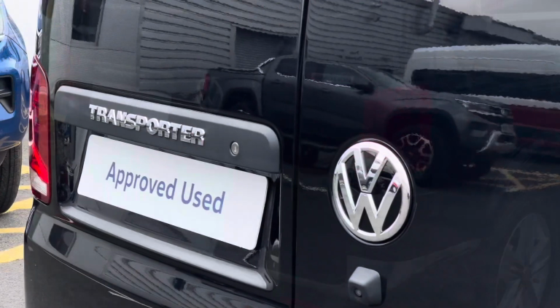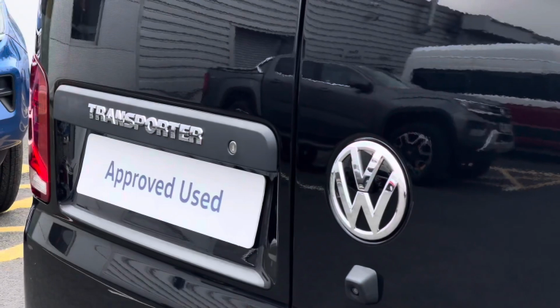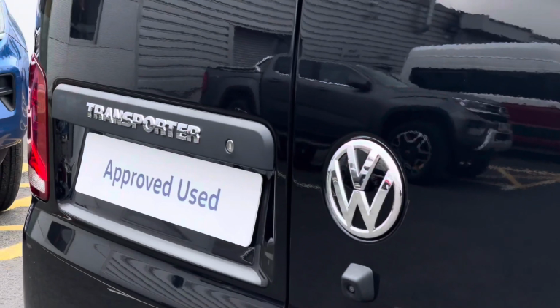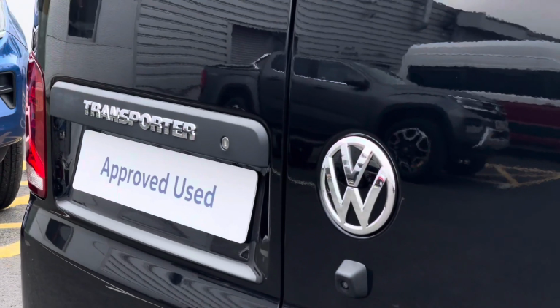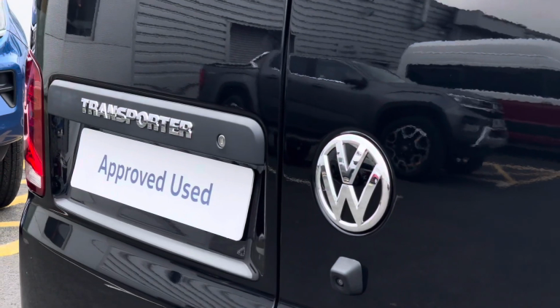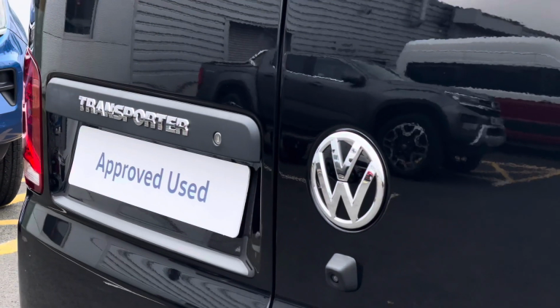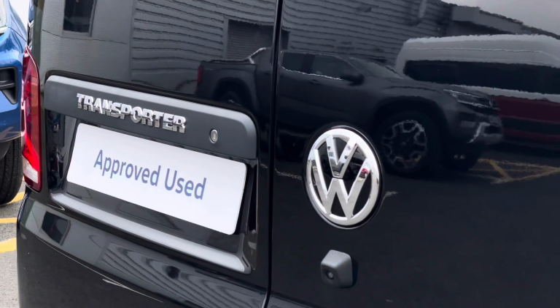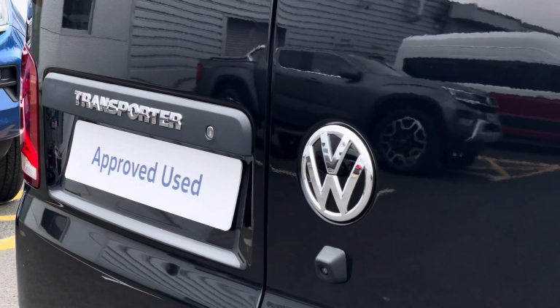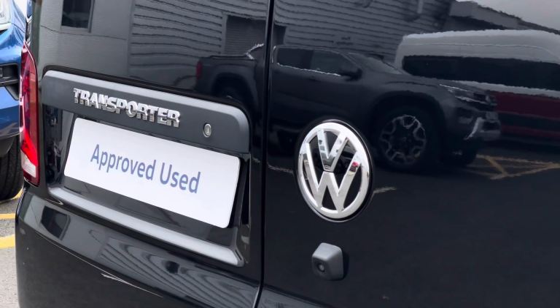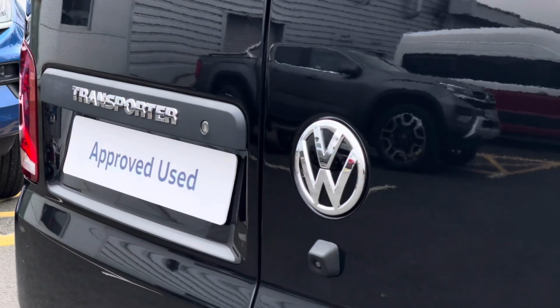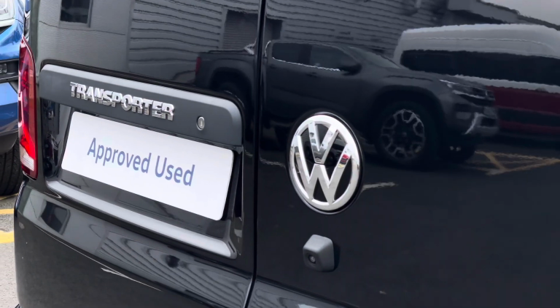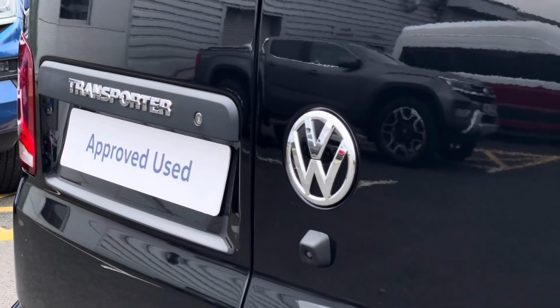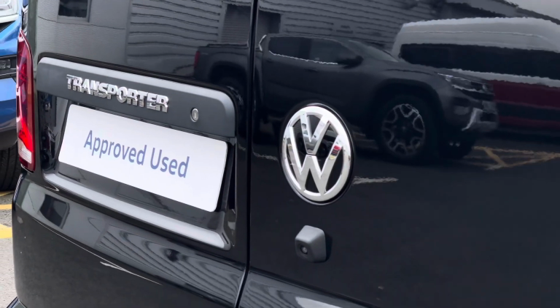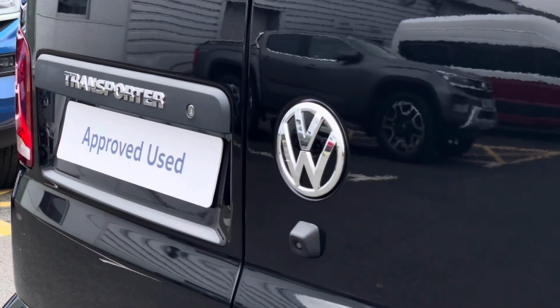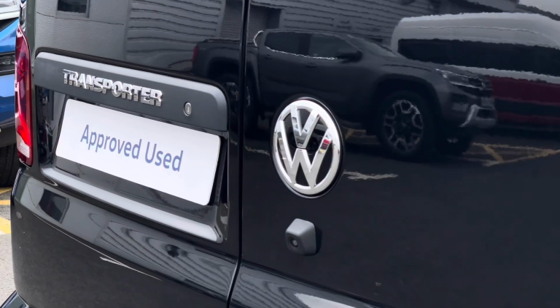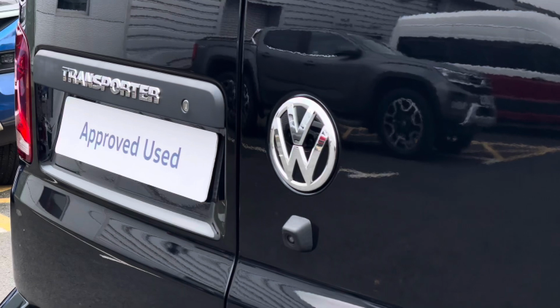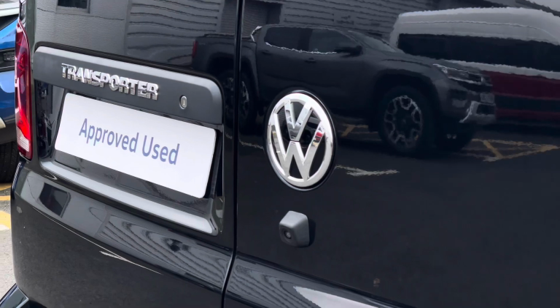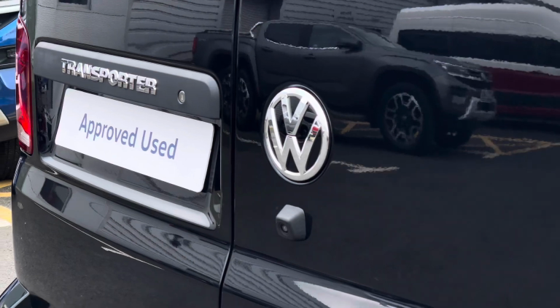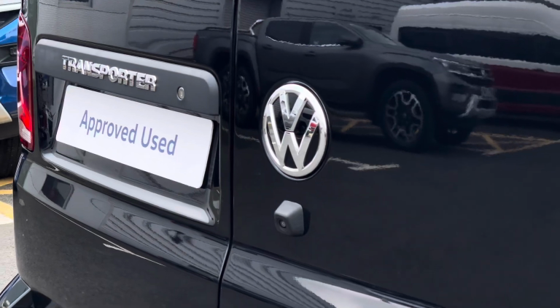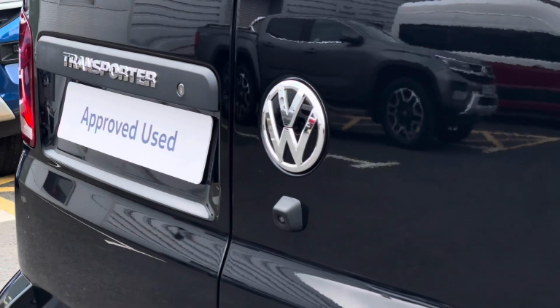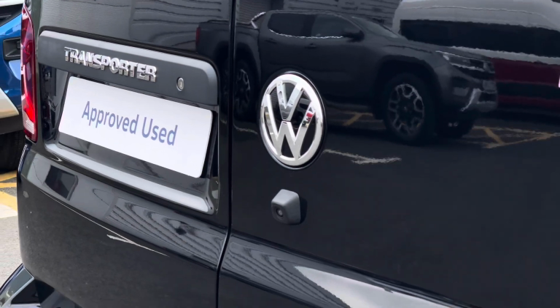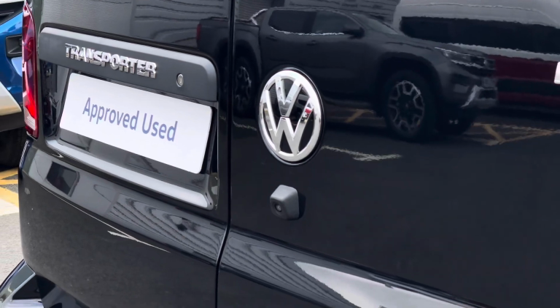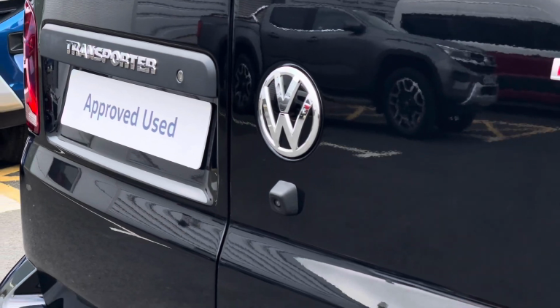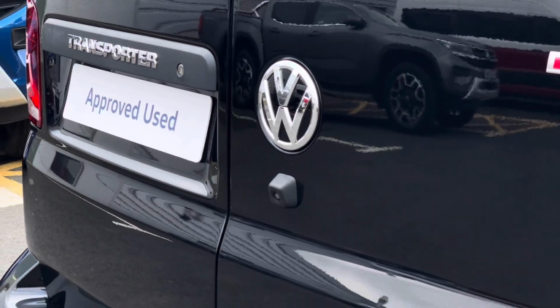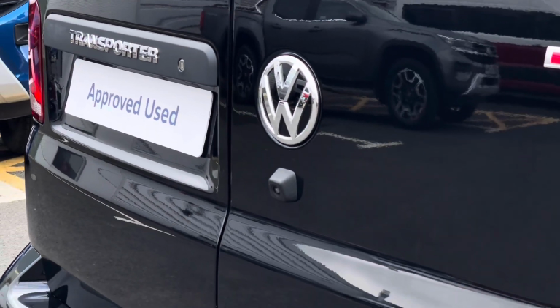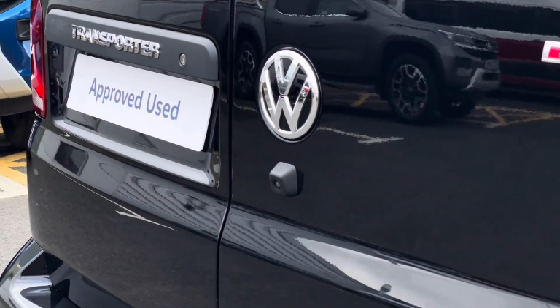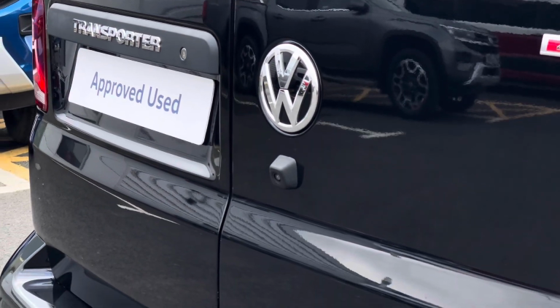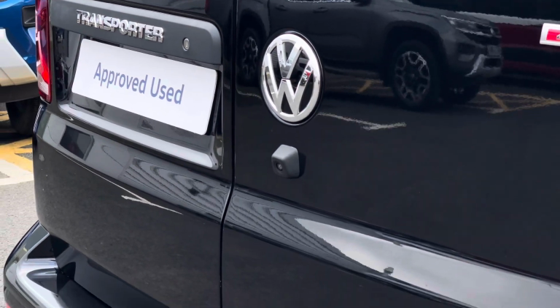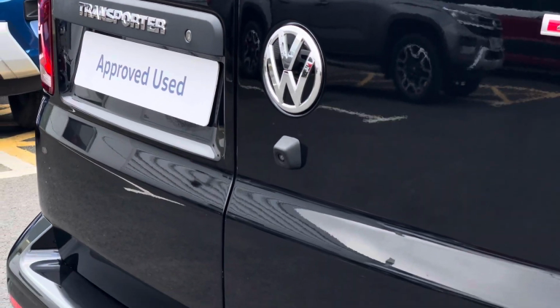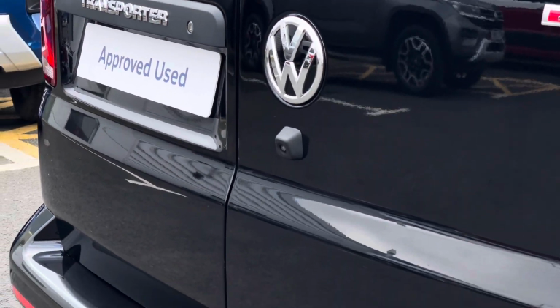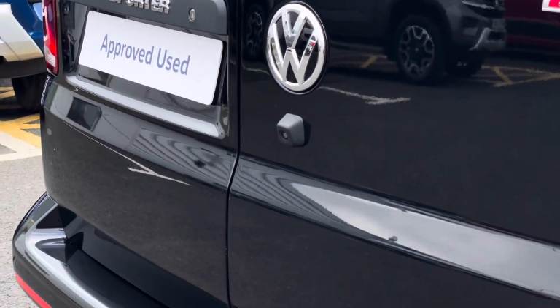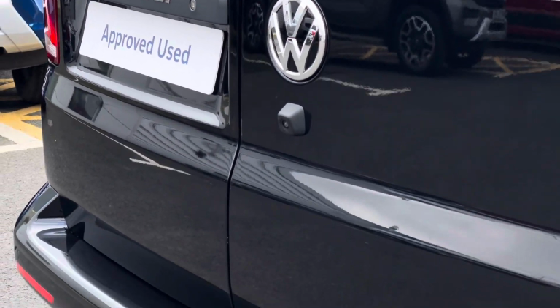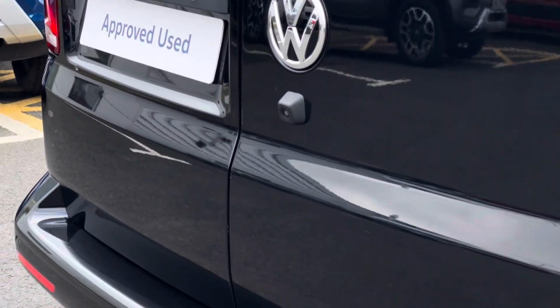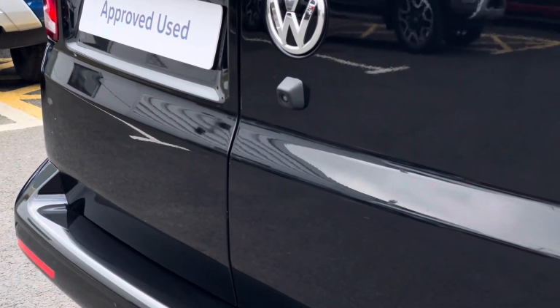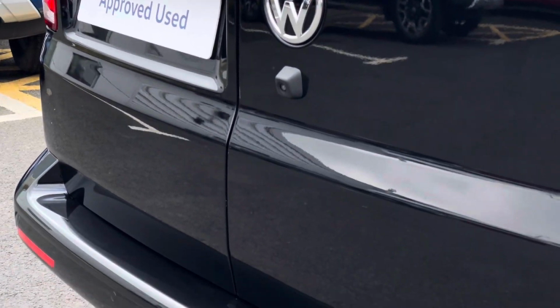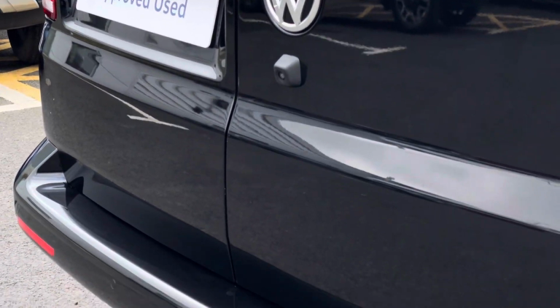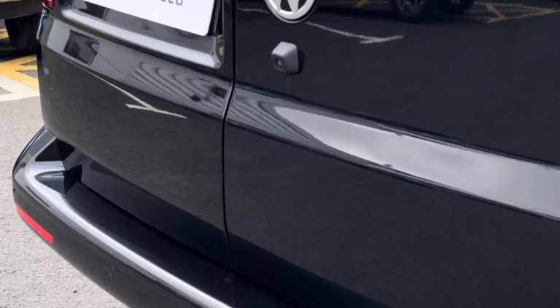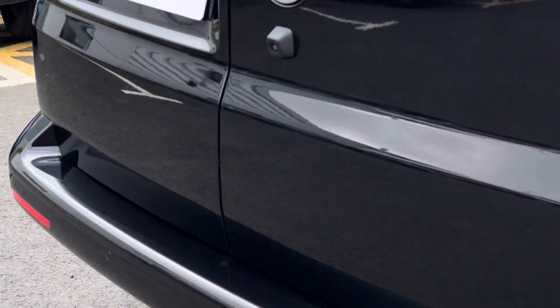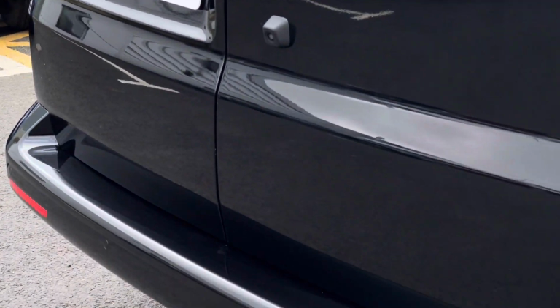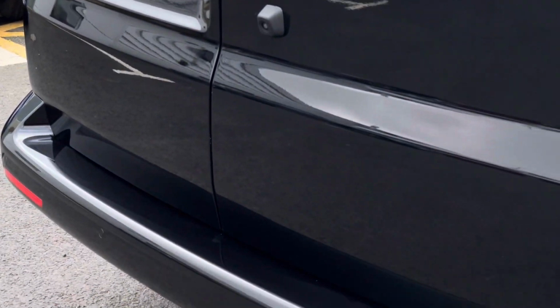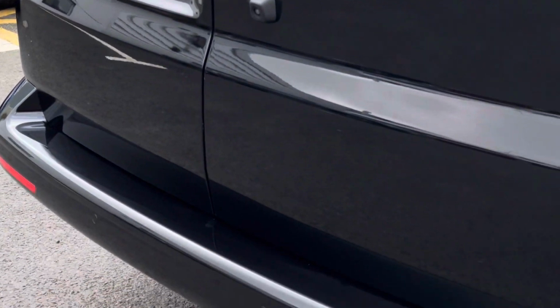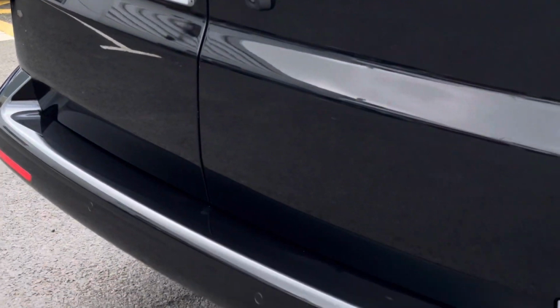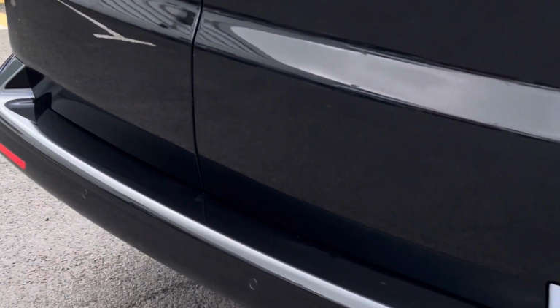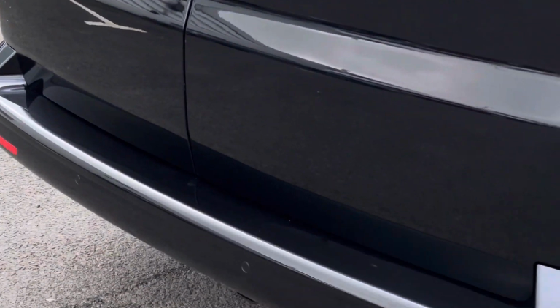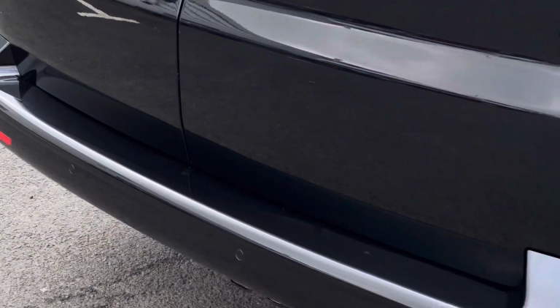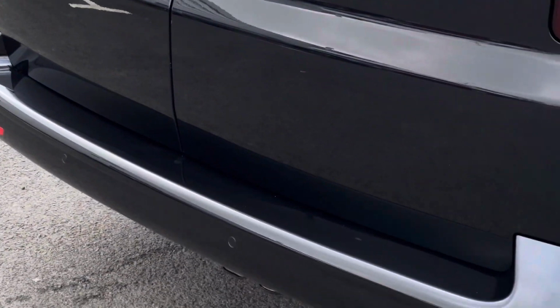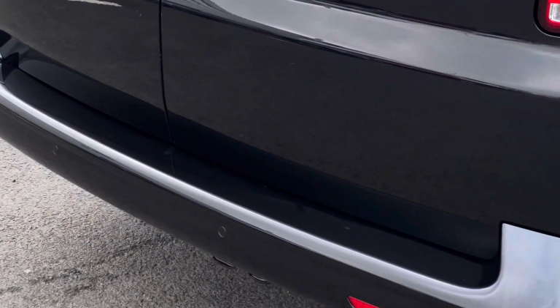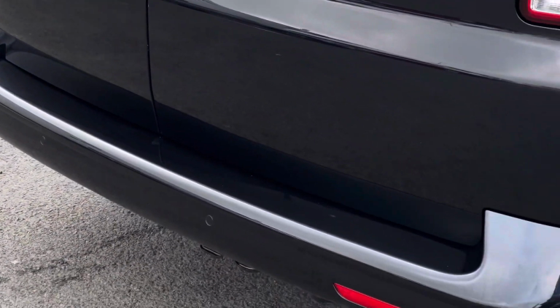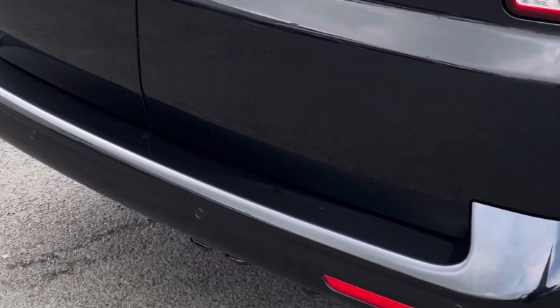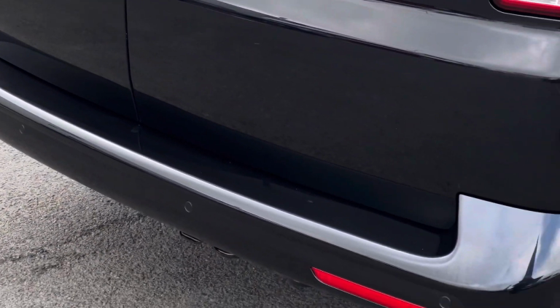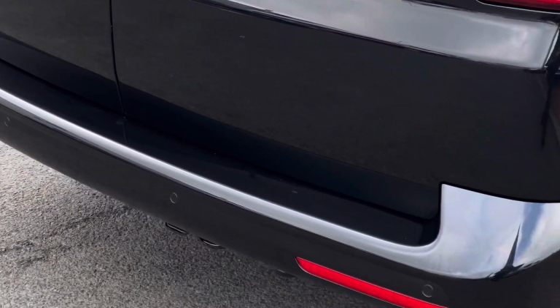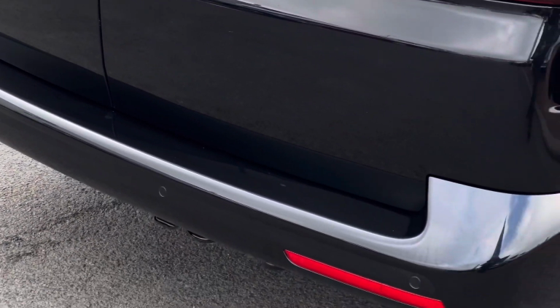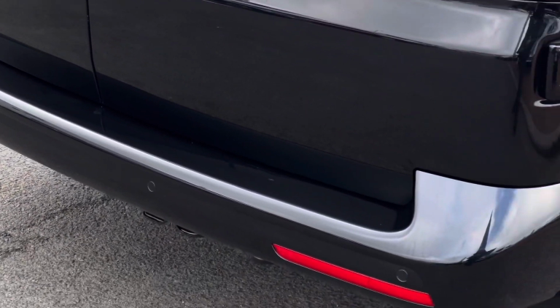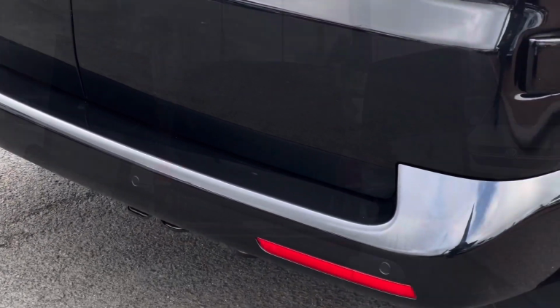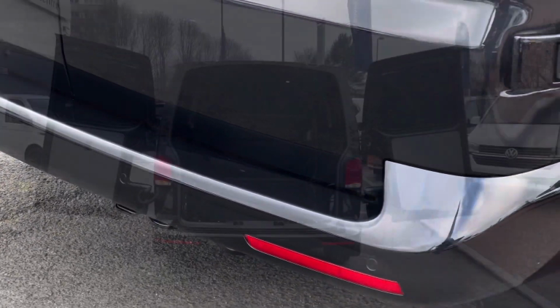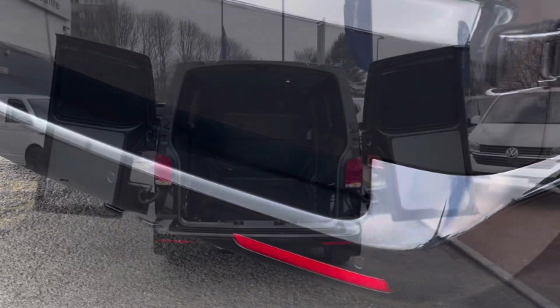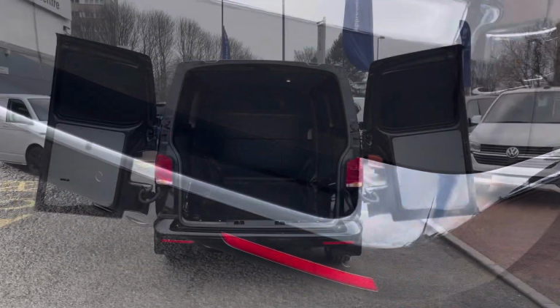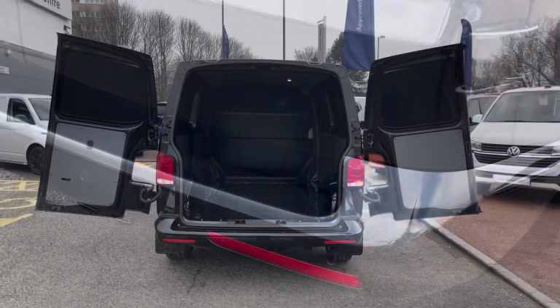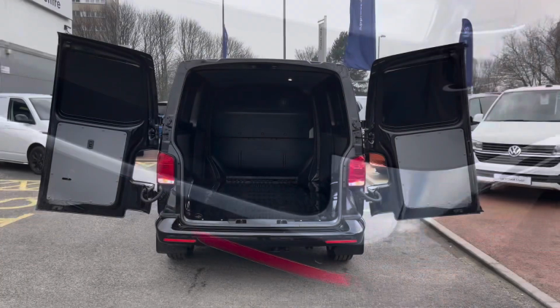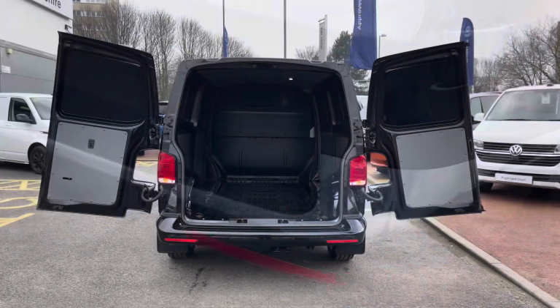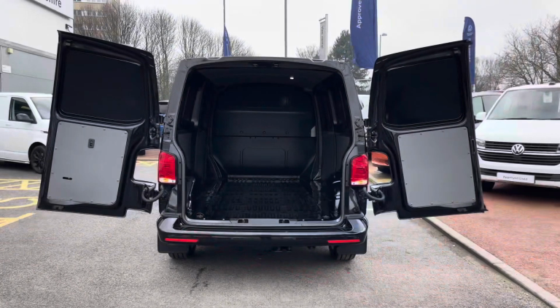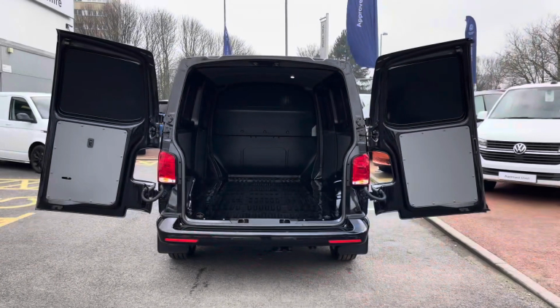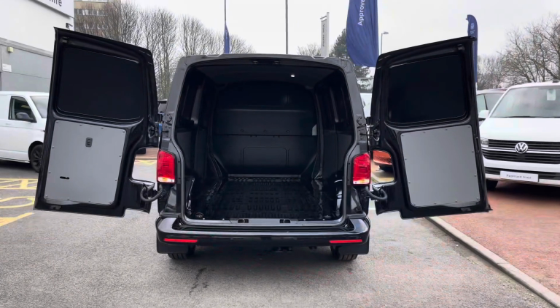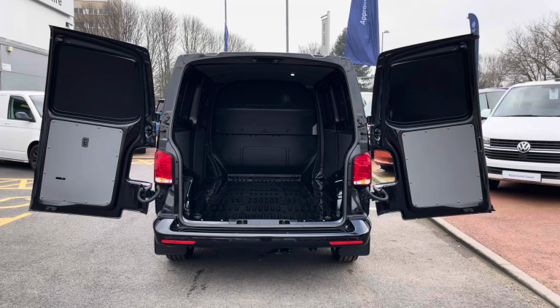There is also a set of rear parking sensors dotted along the rear bumper to help you make every parking manoeuvre with confidence.